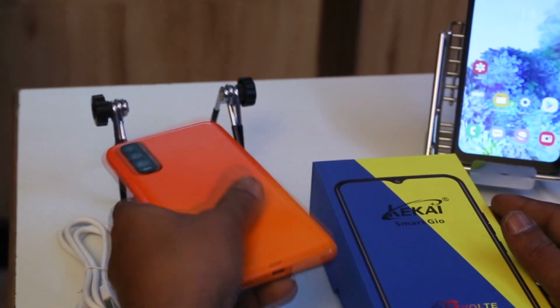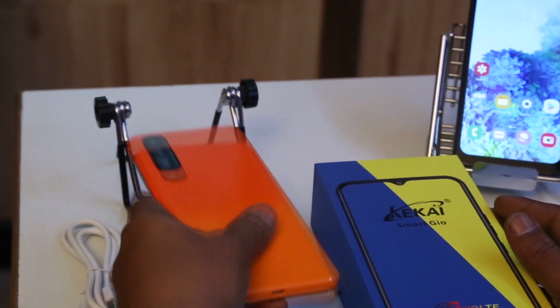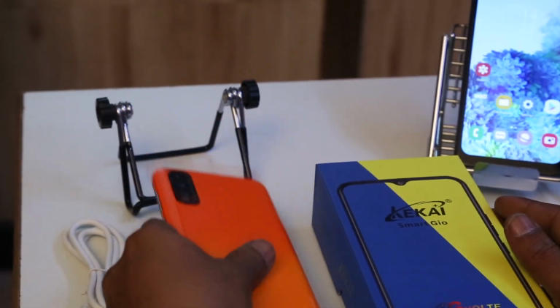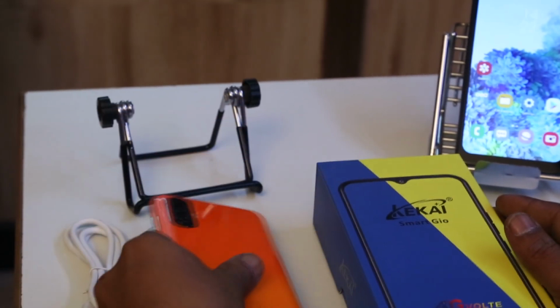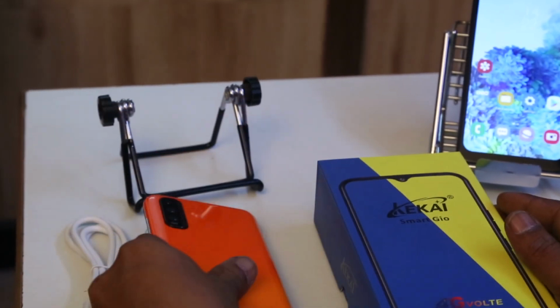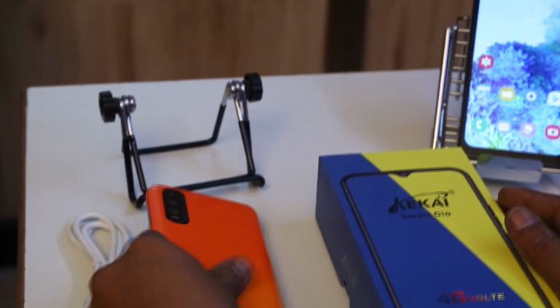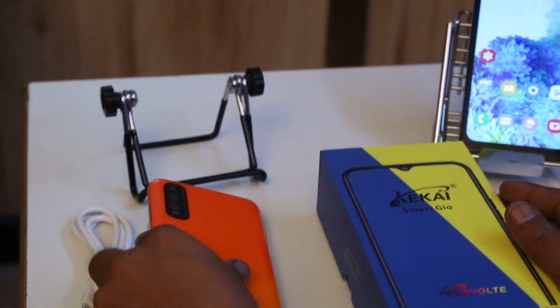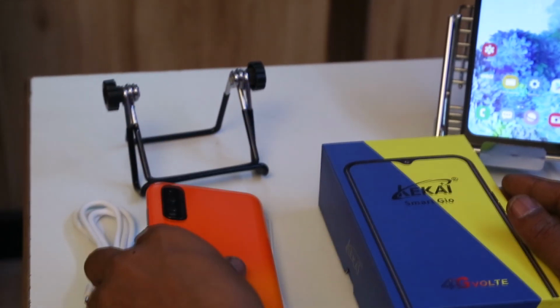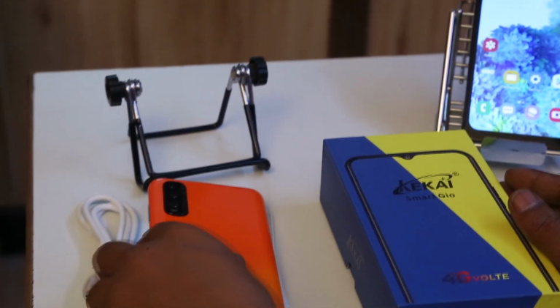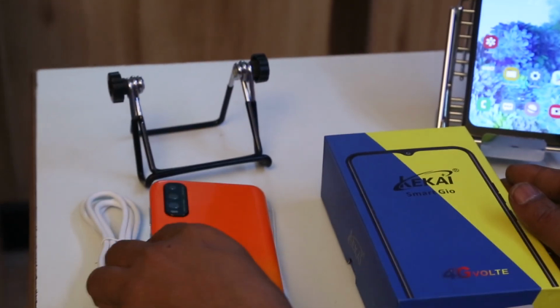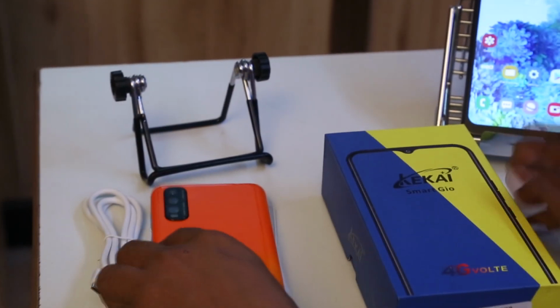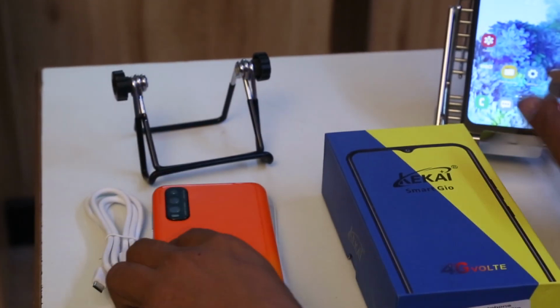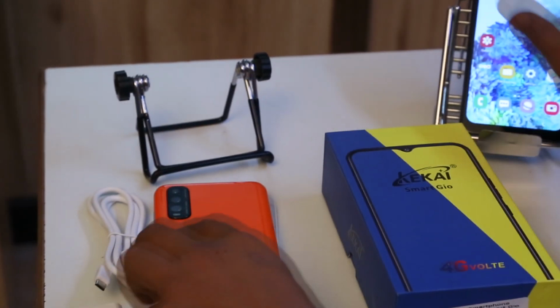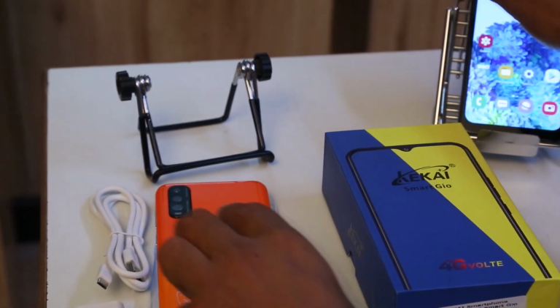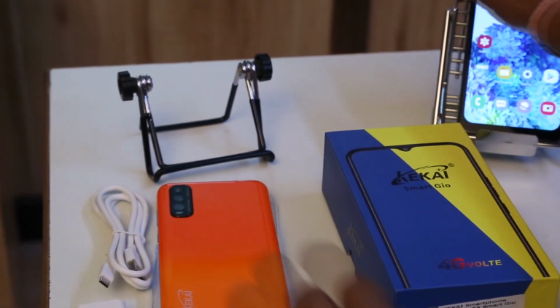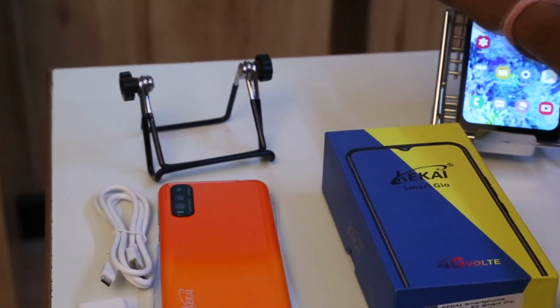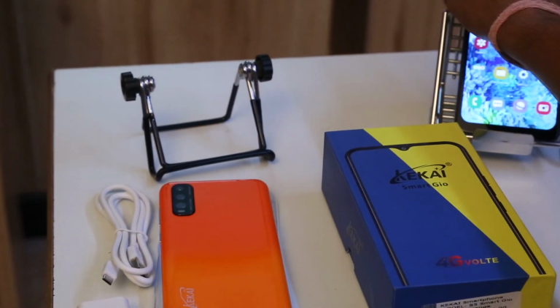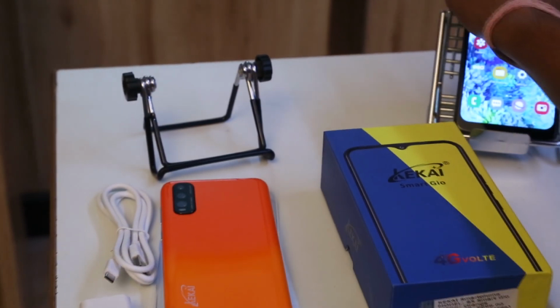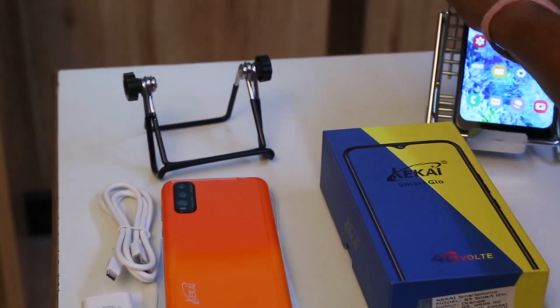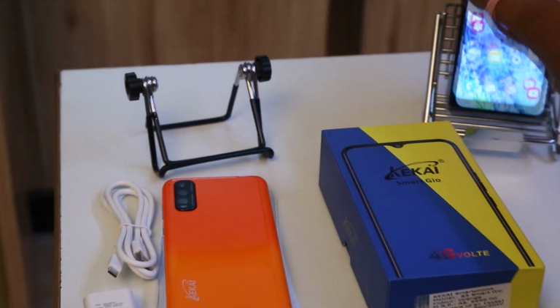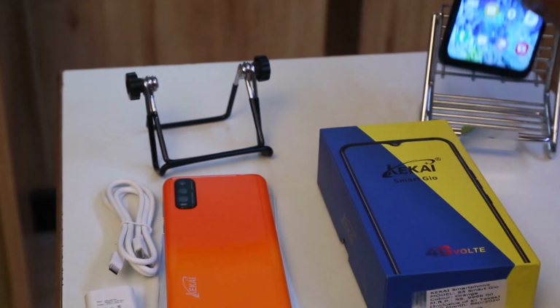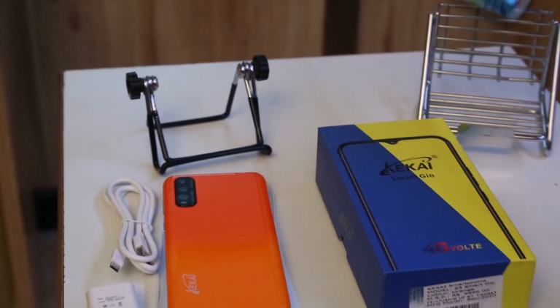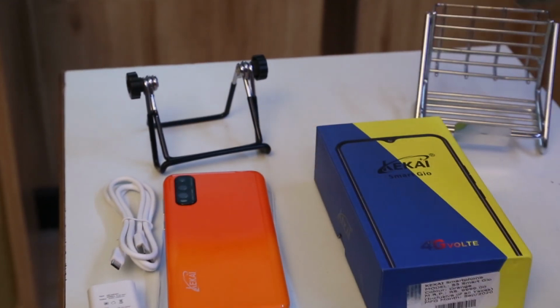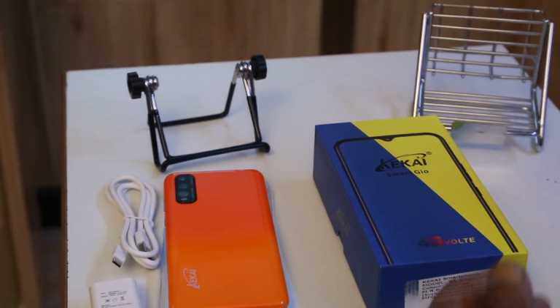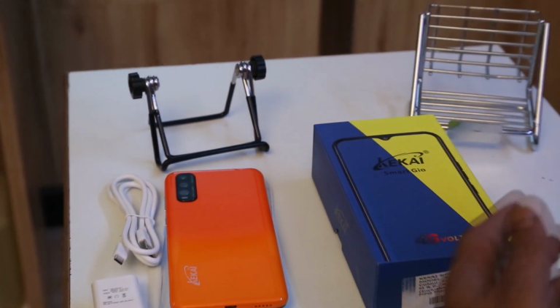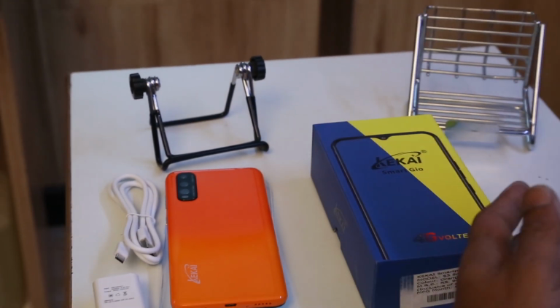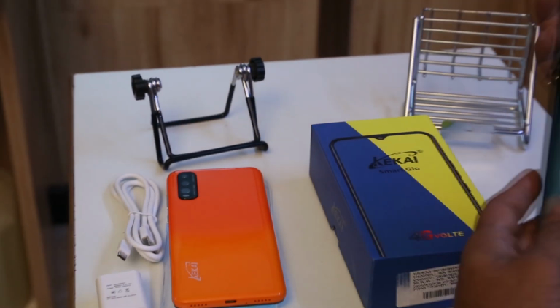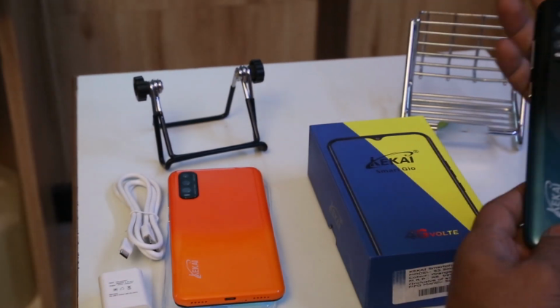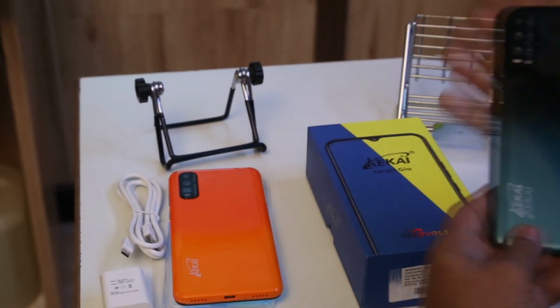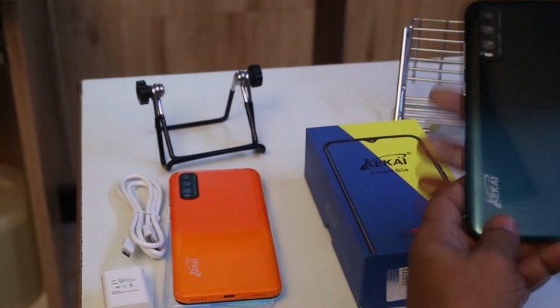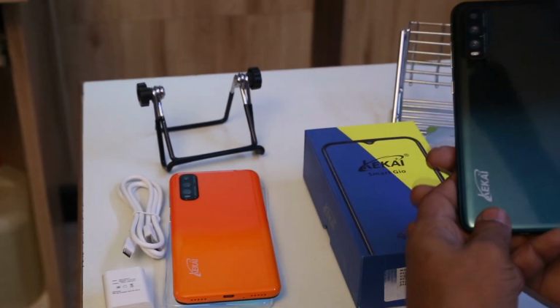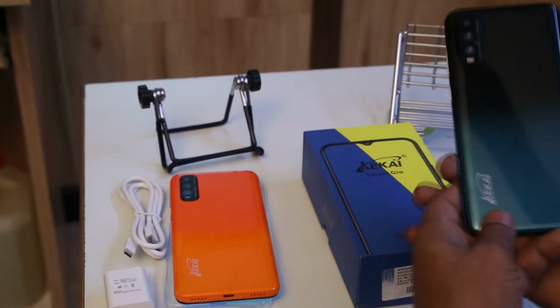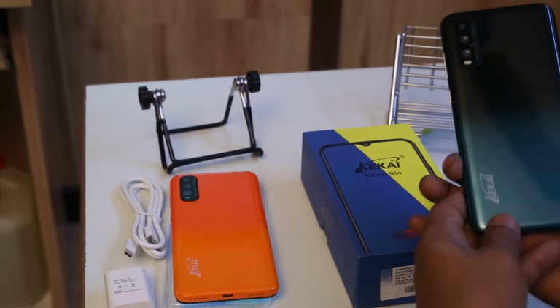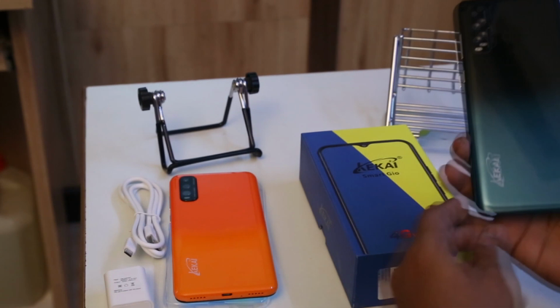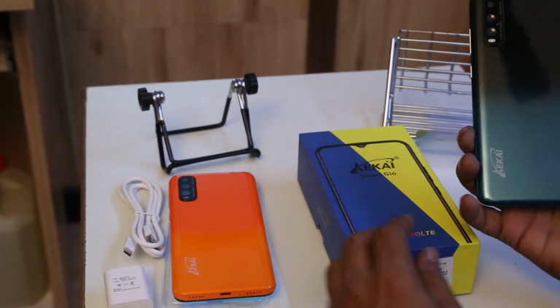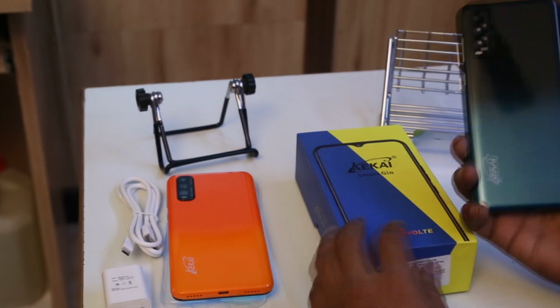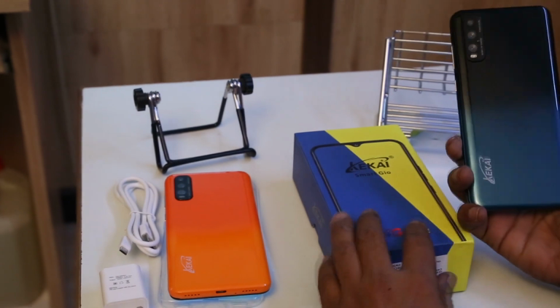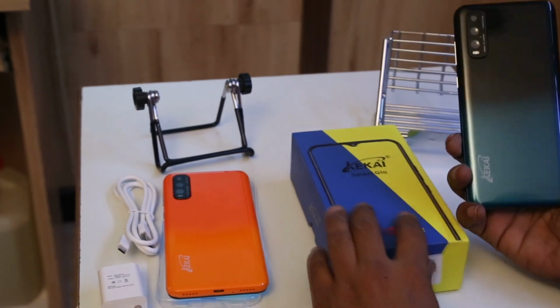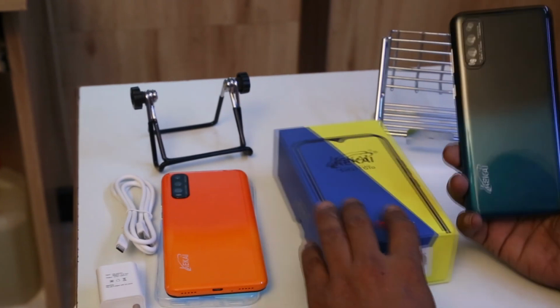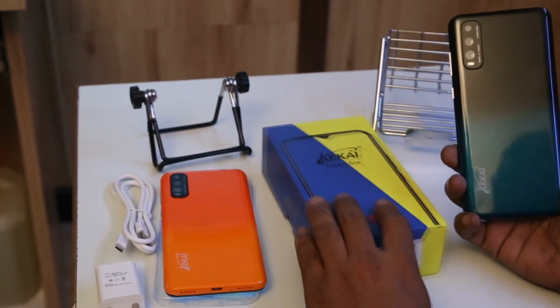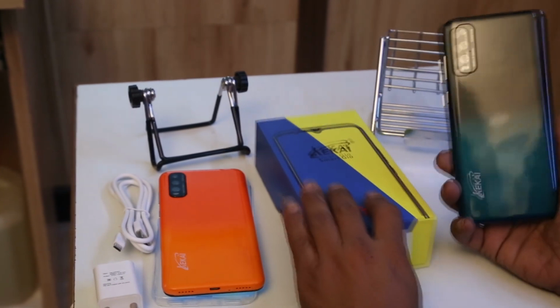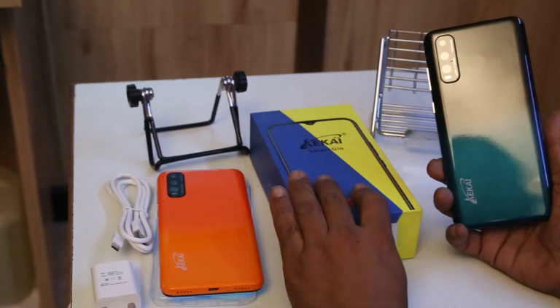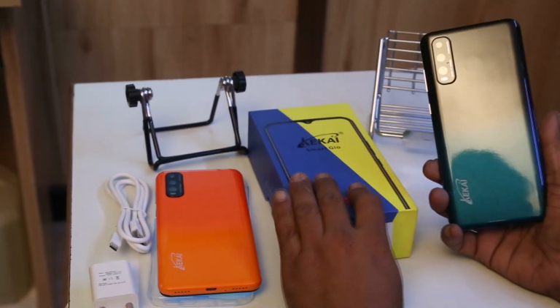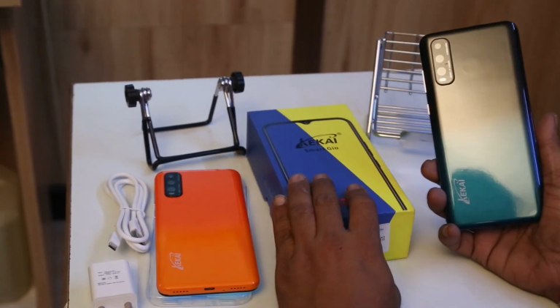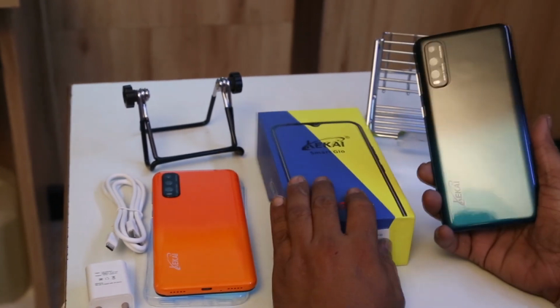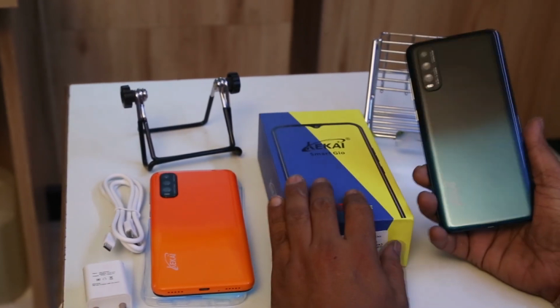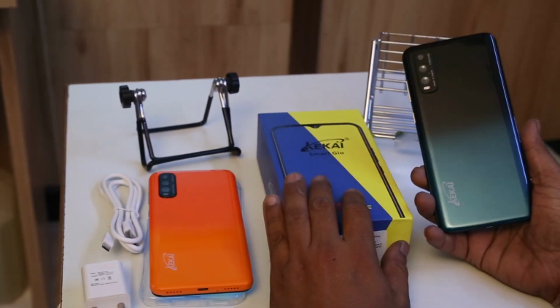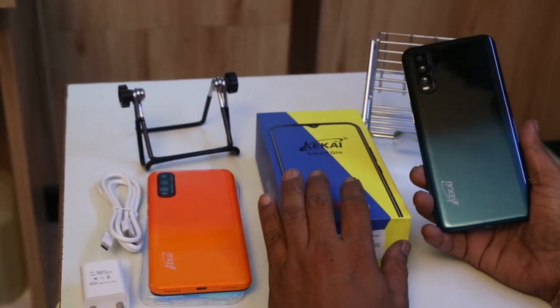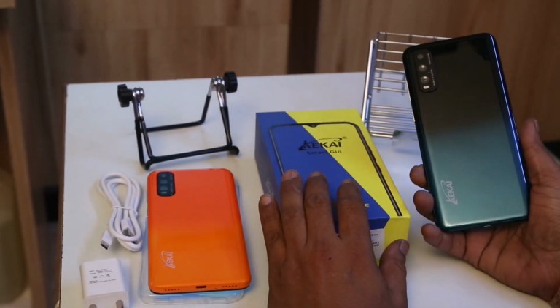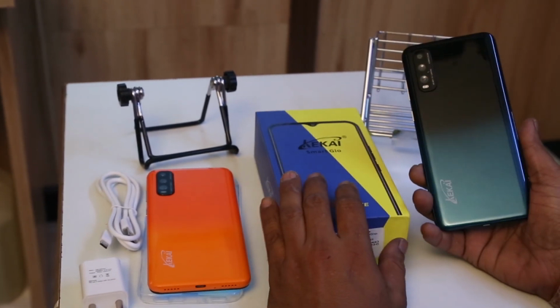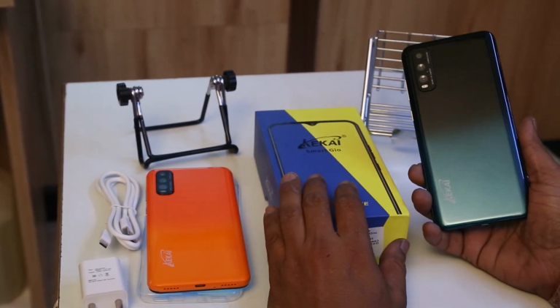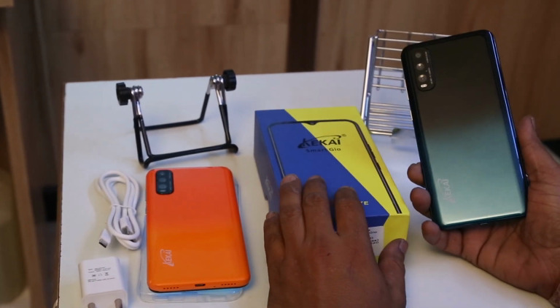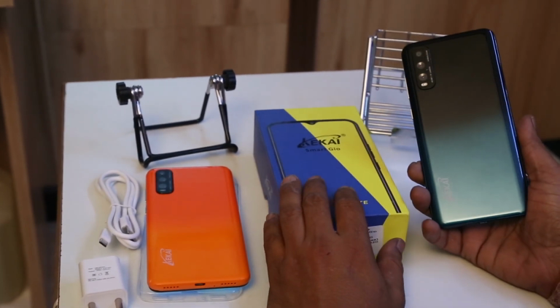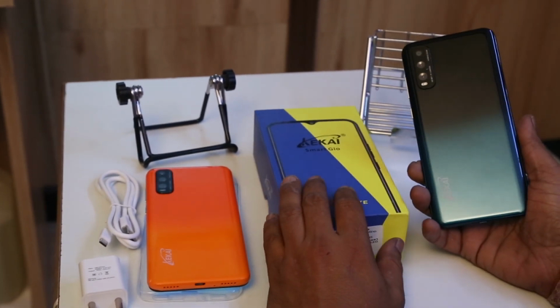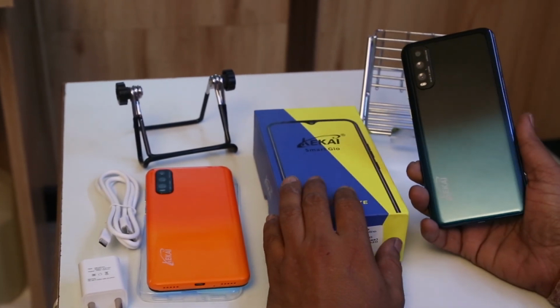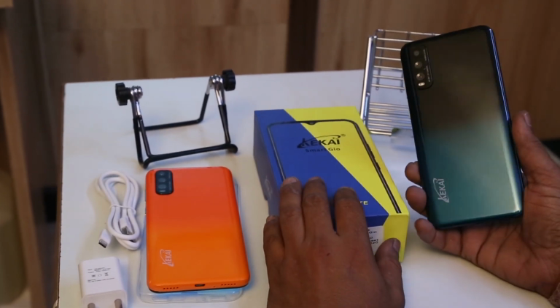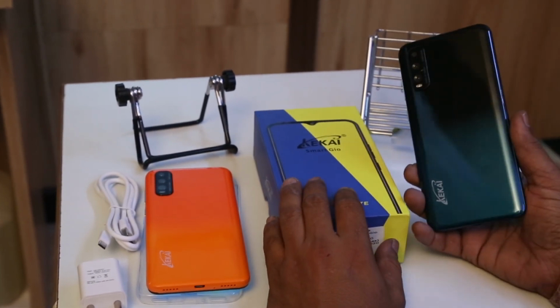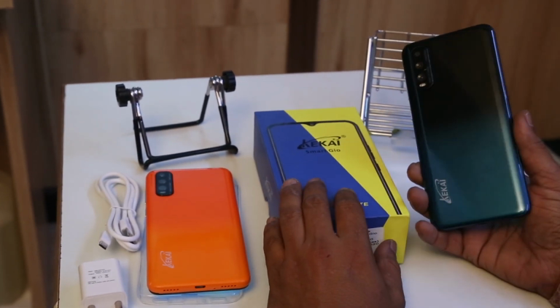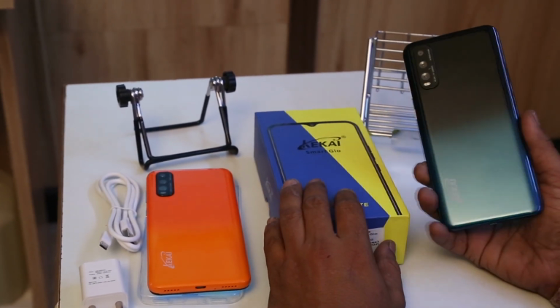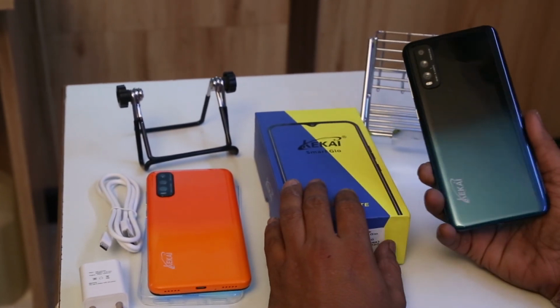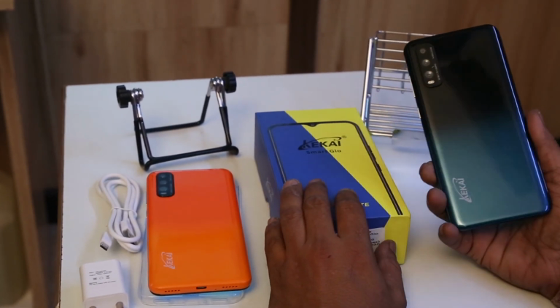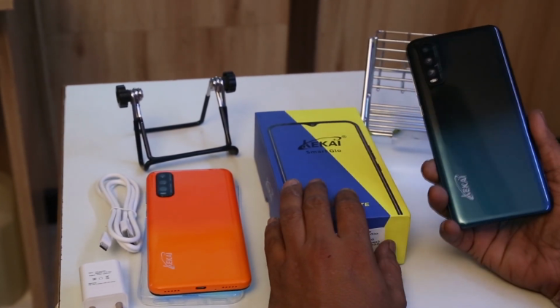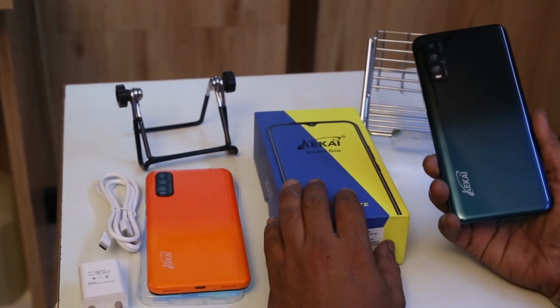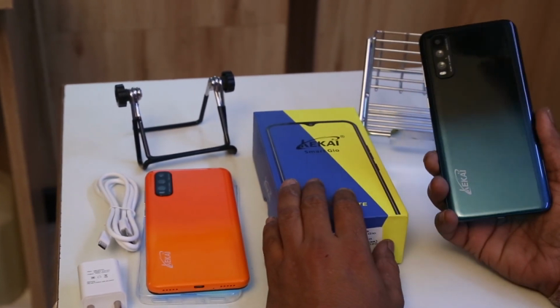One is this orange colour, and as well as this one — that's a green and black shade.